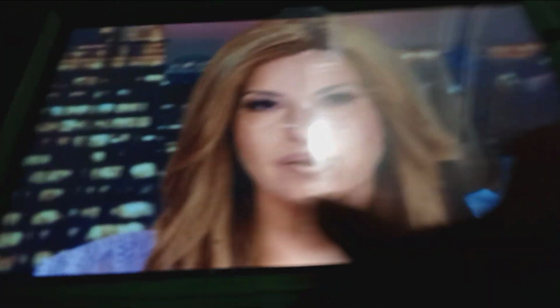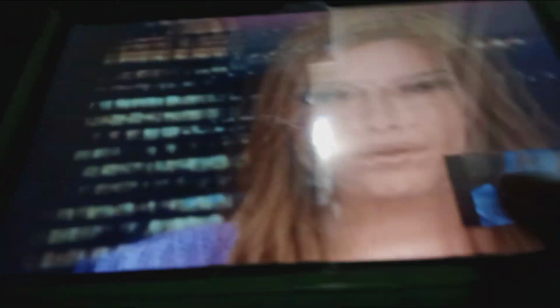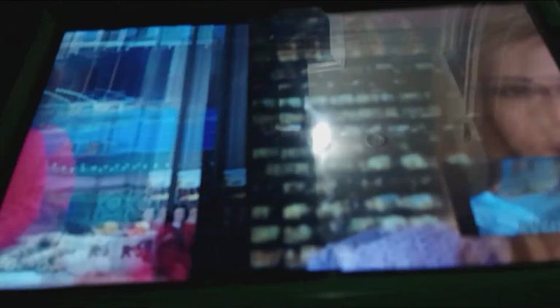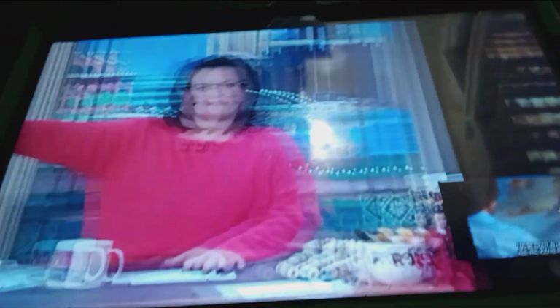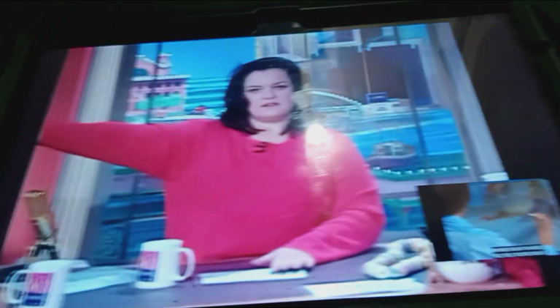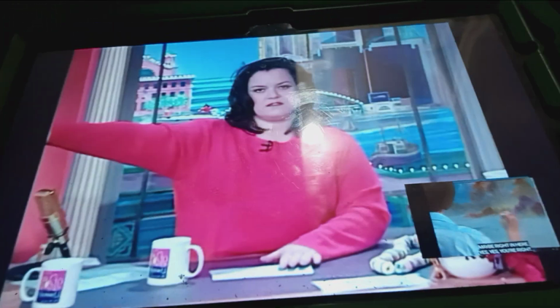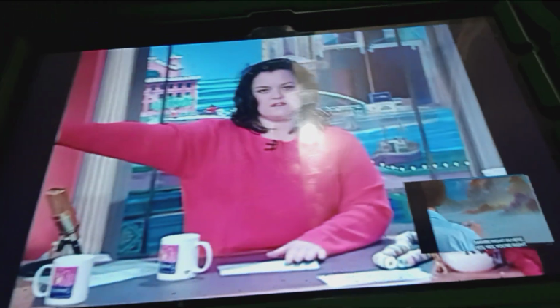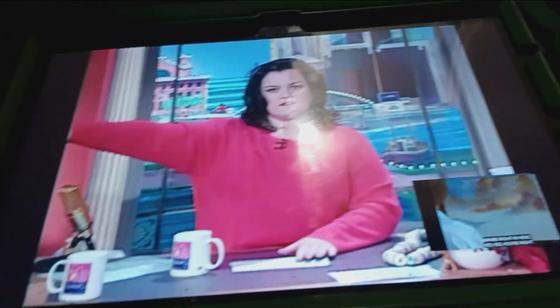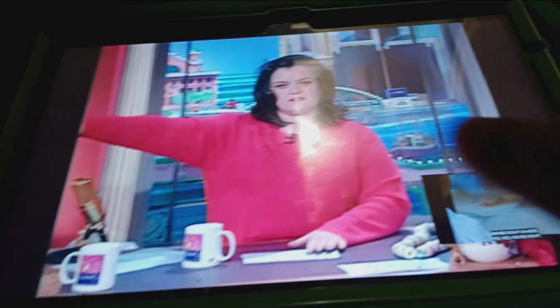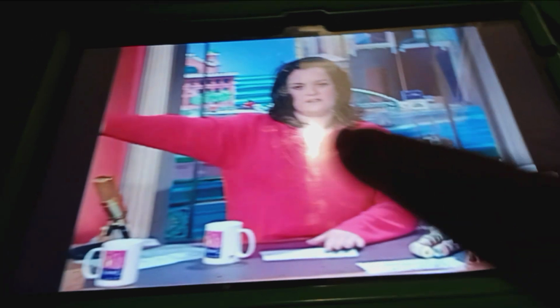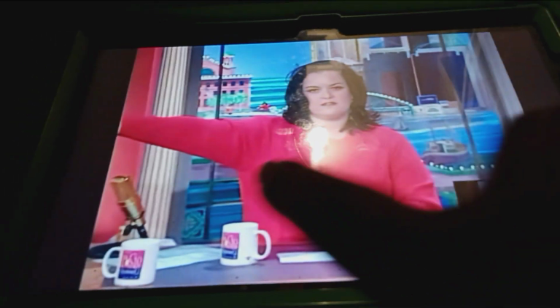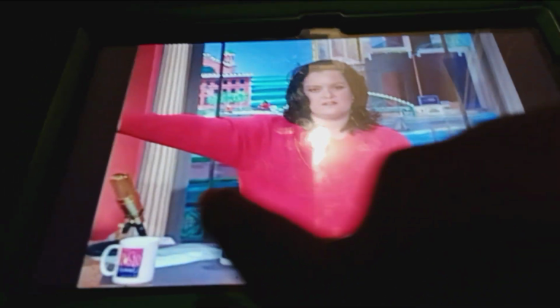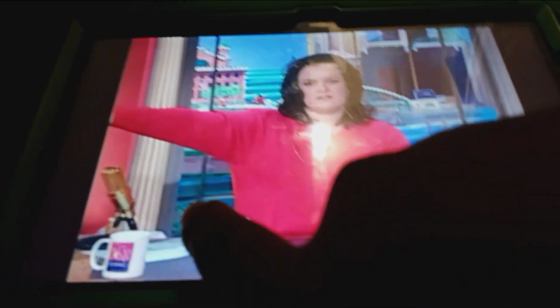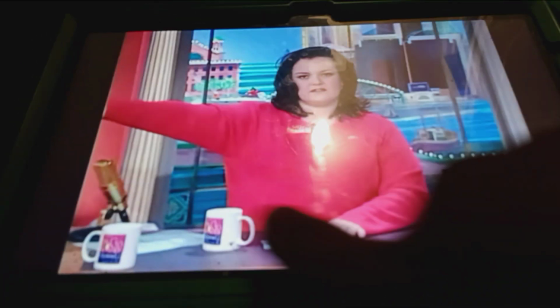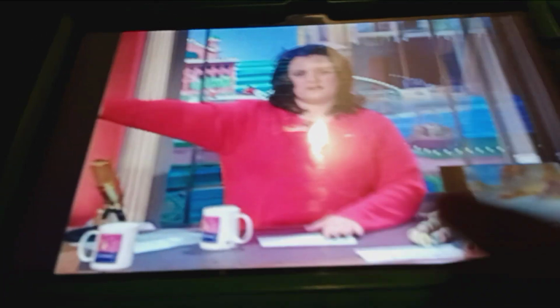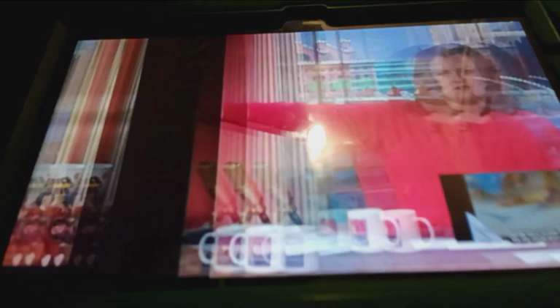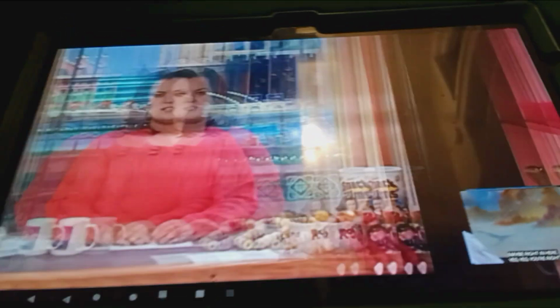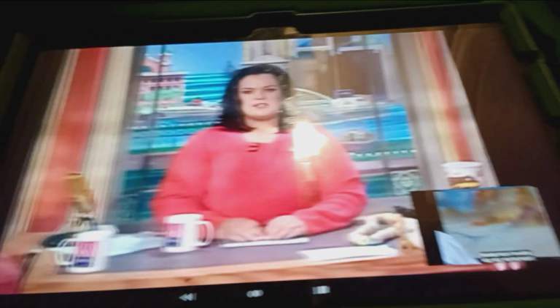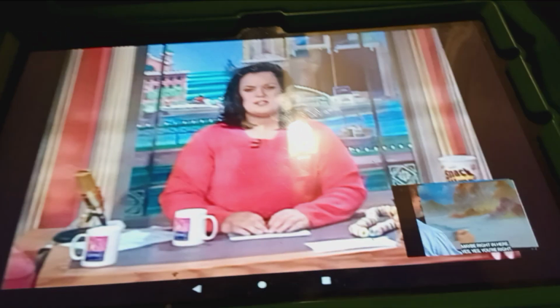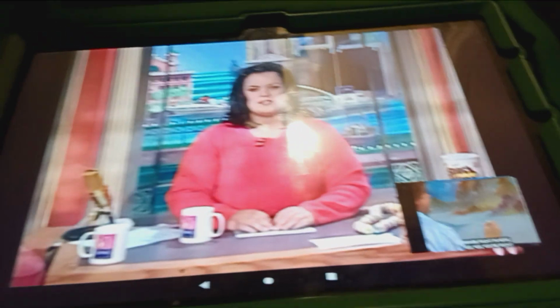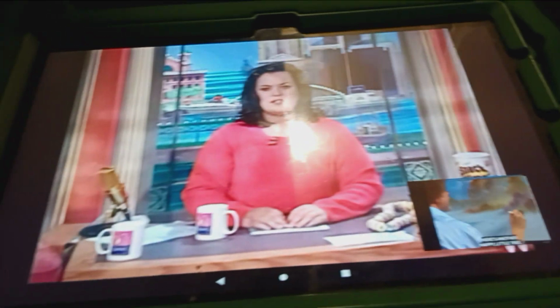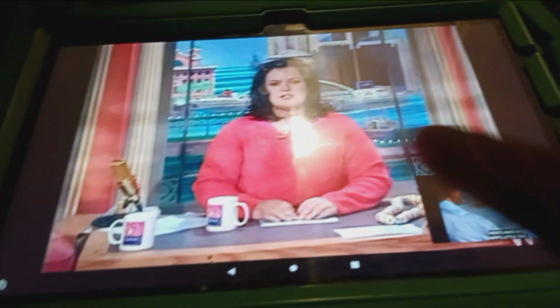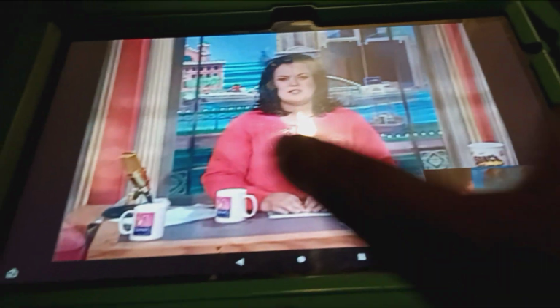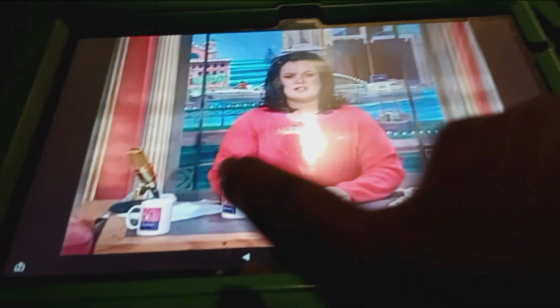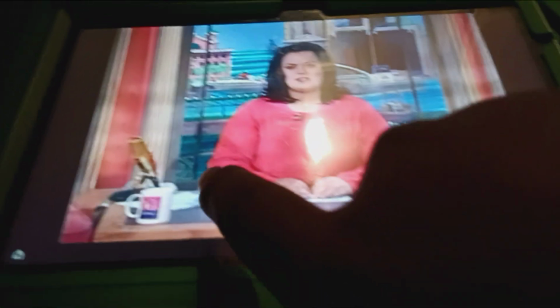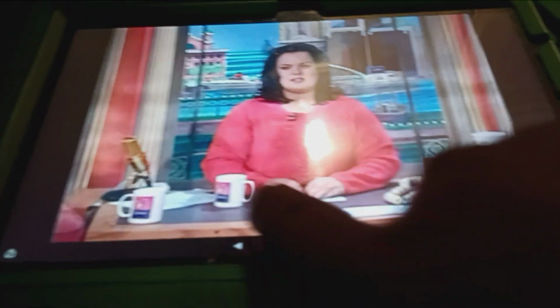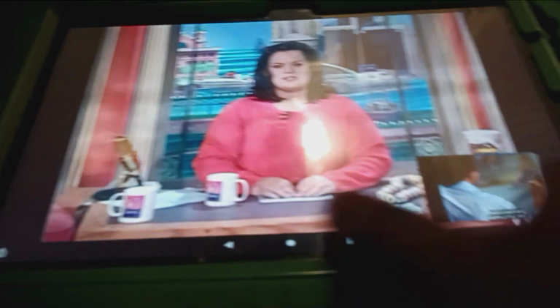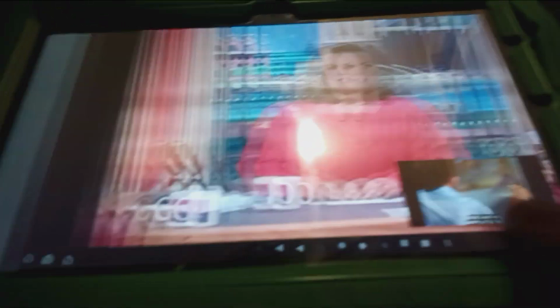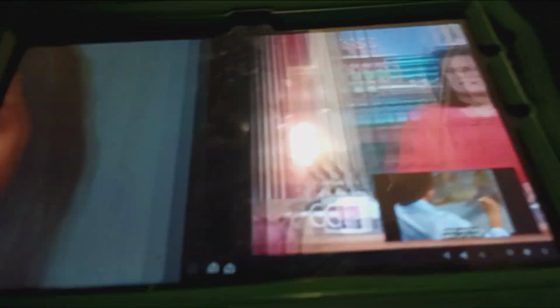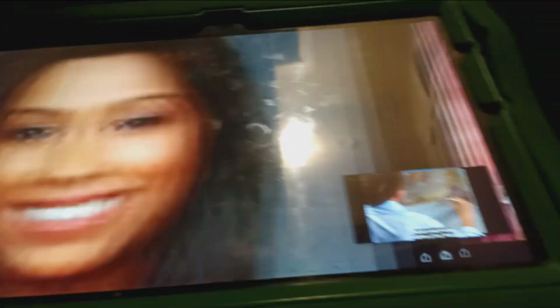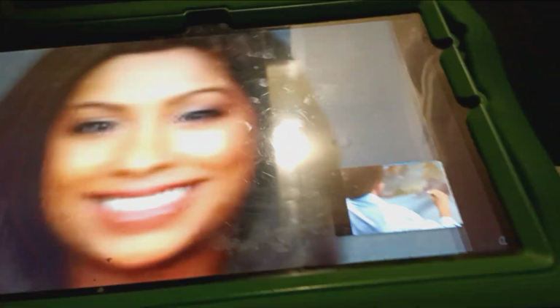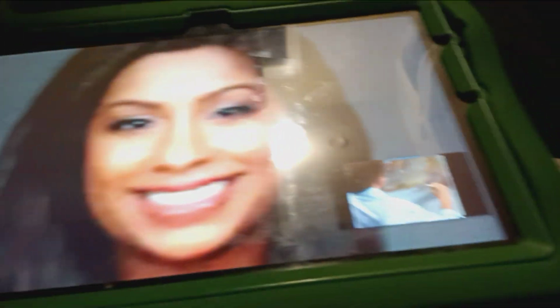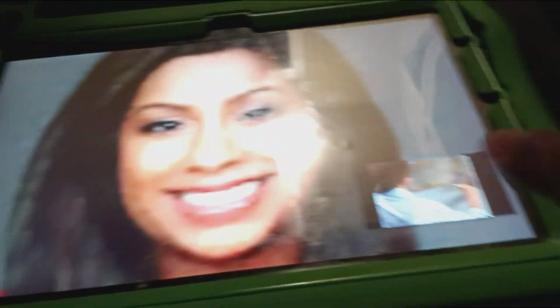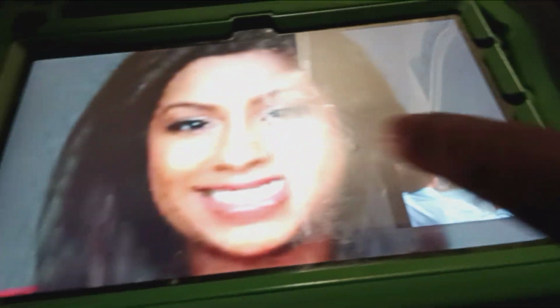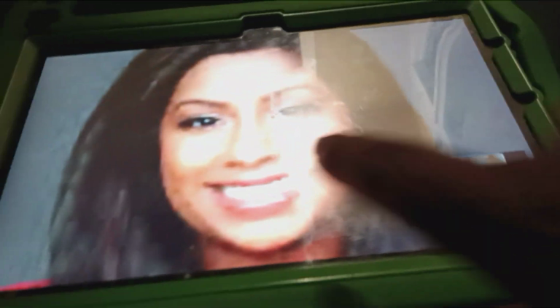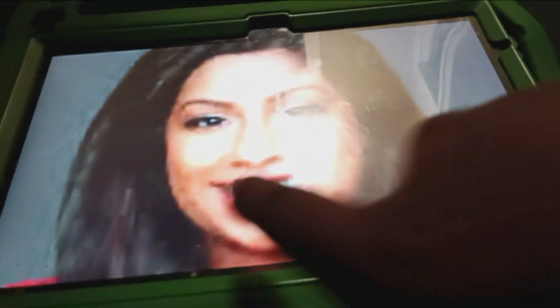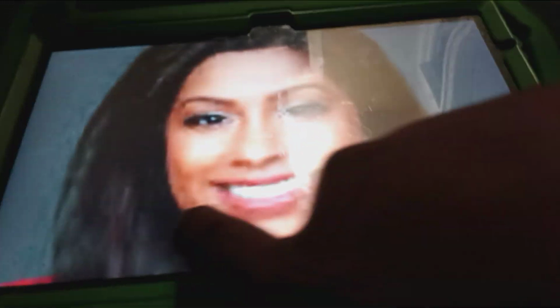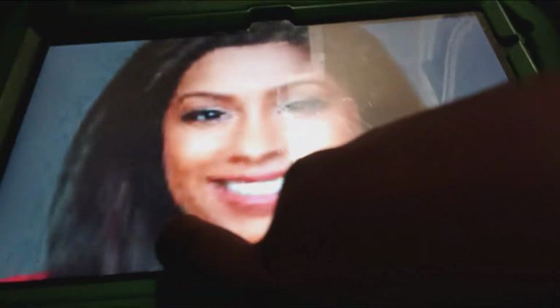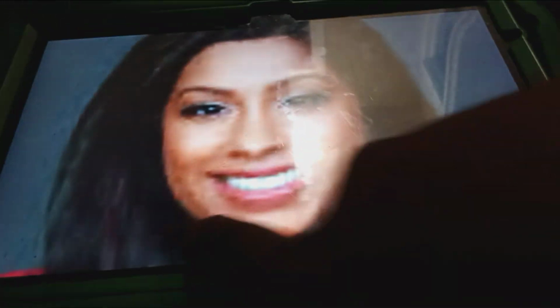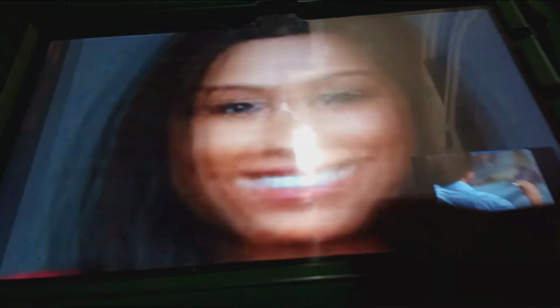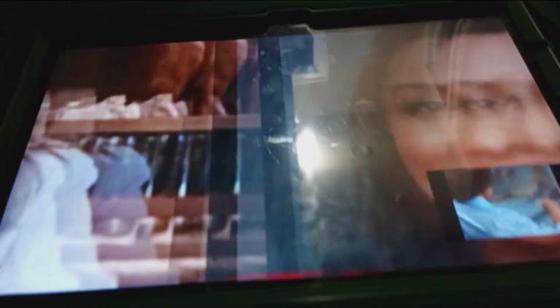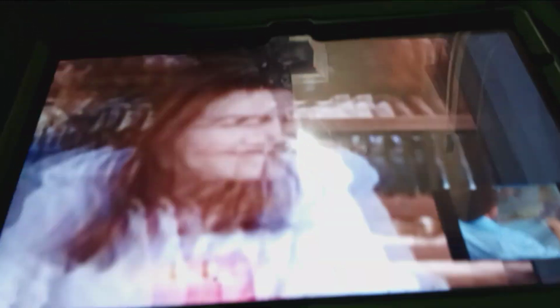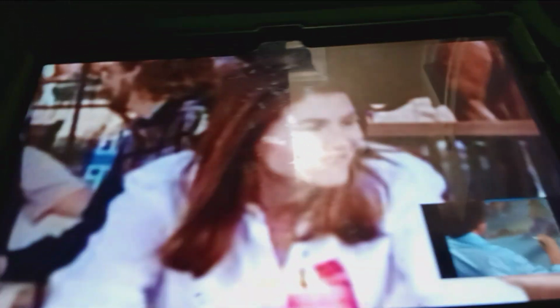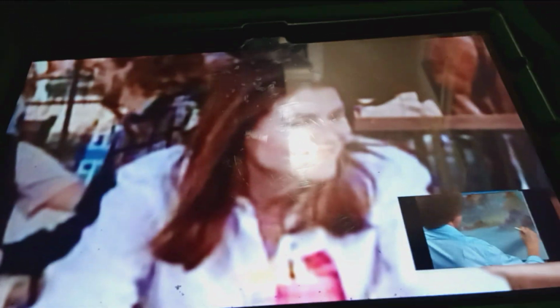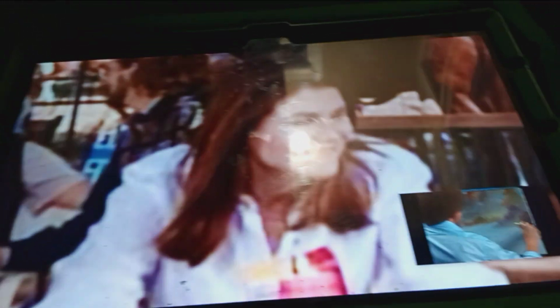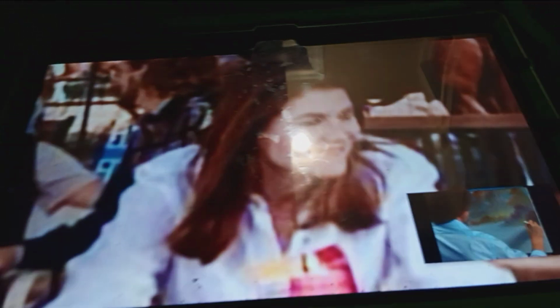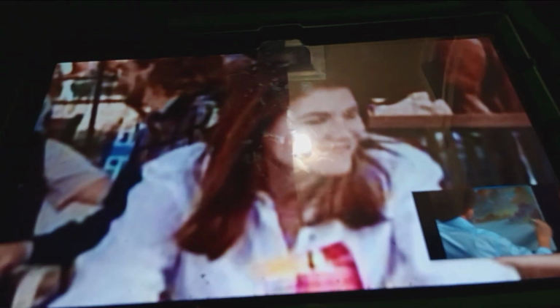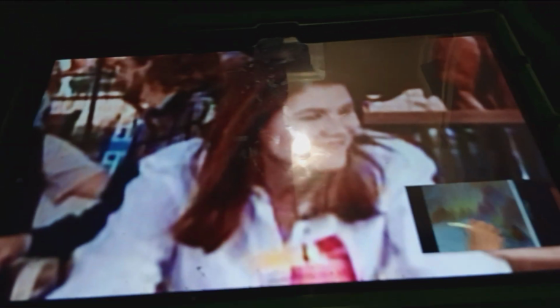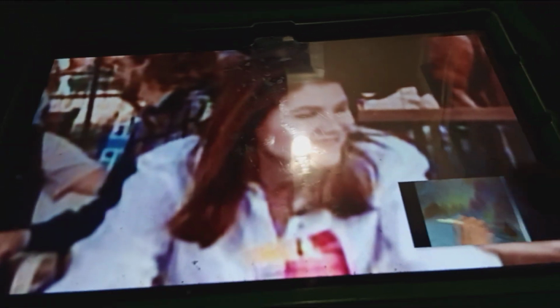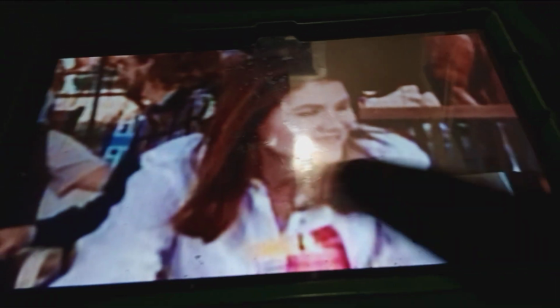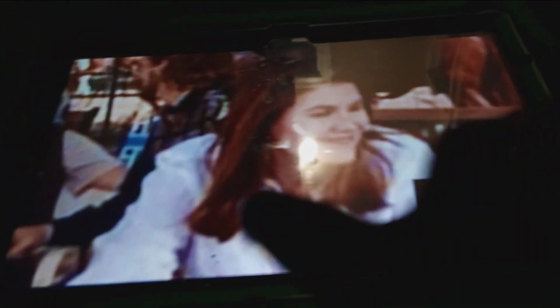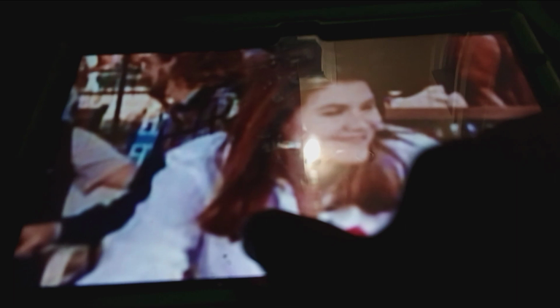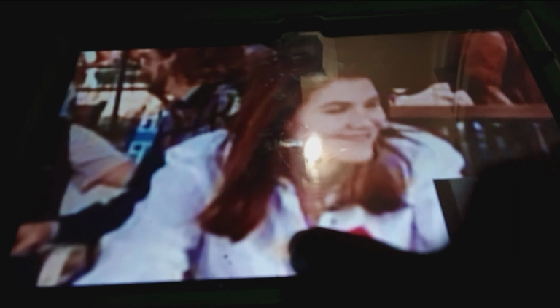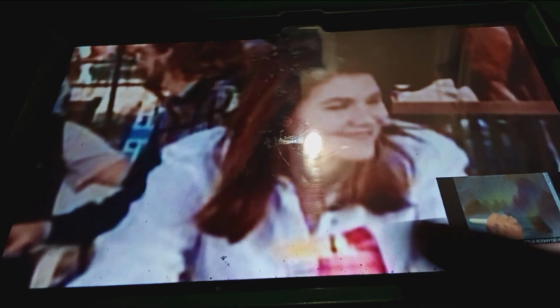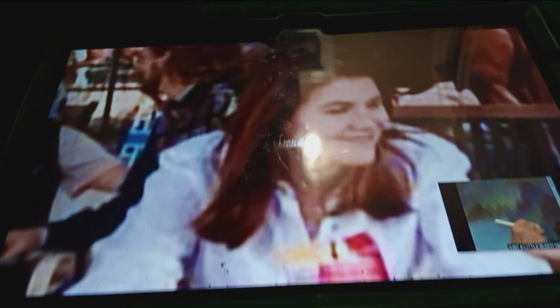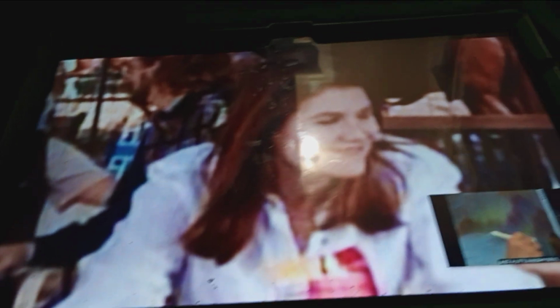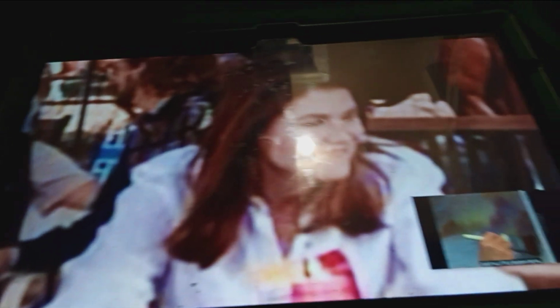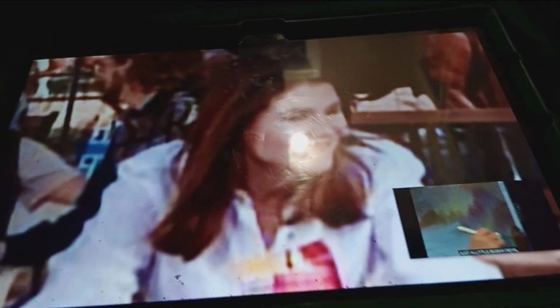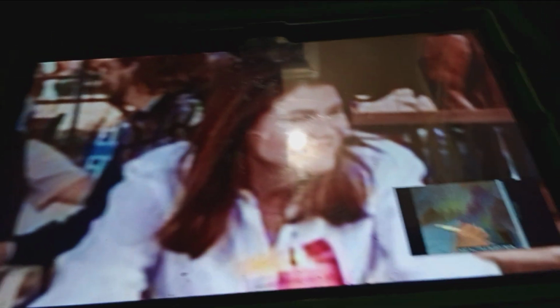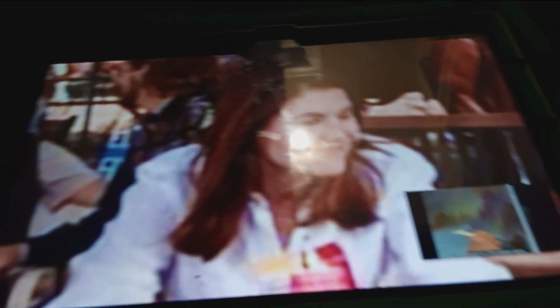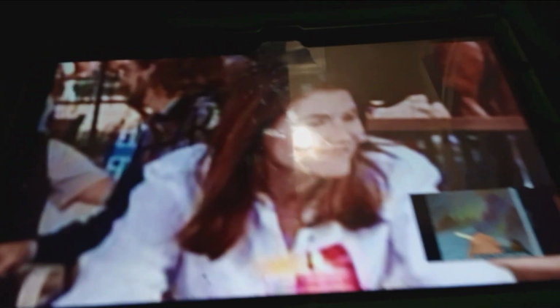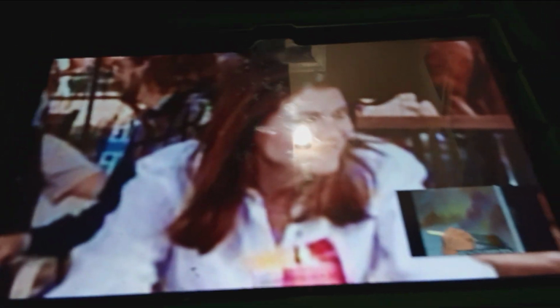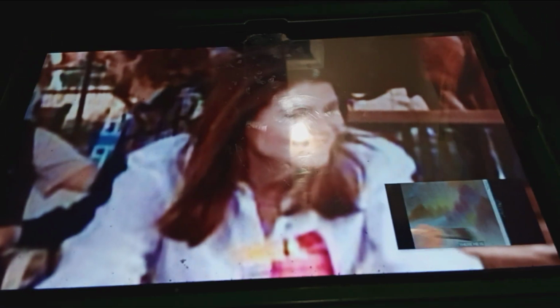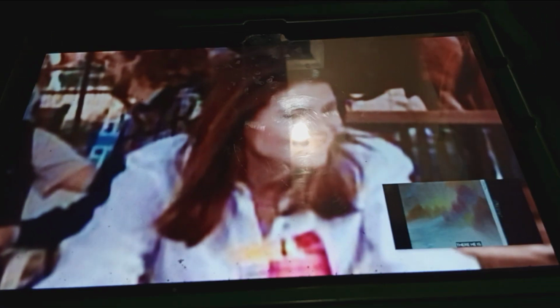Yep, you're right — there's another happy little tree. Just a little bushy devil, there he is.